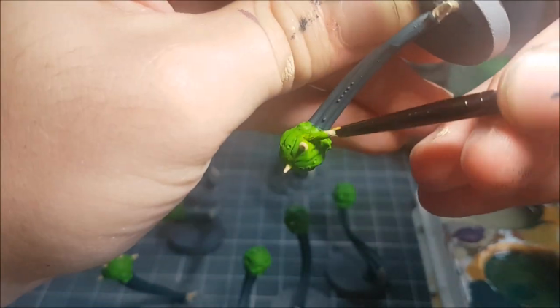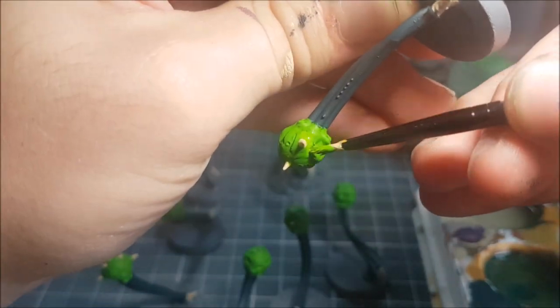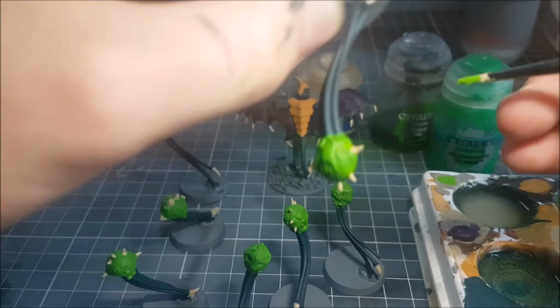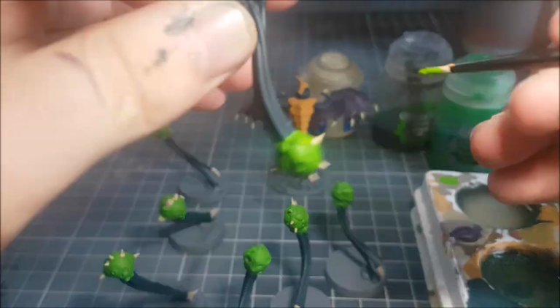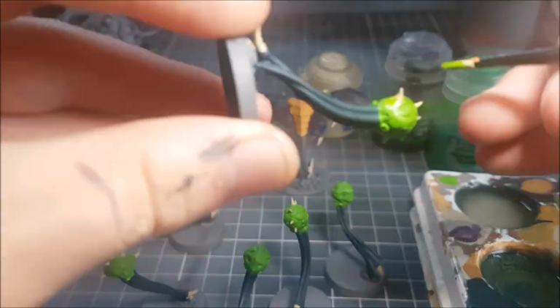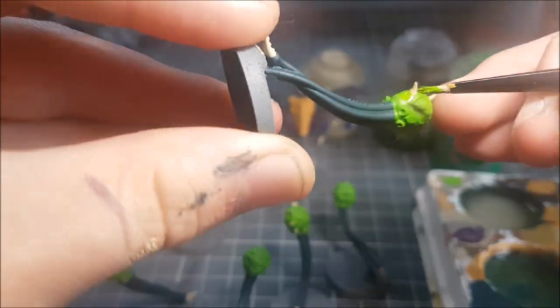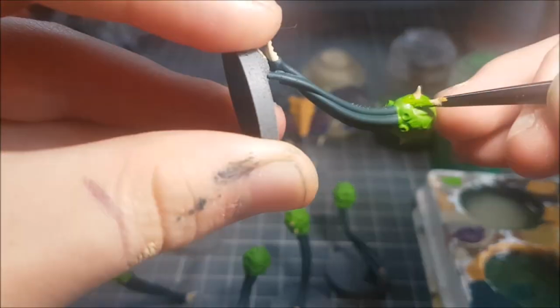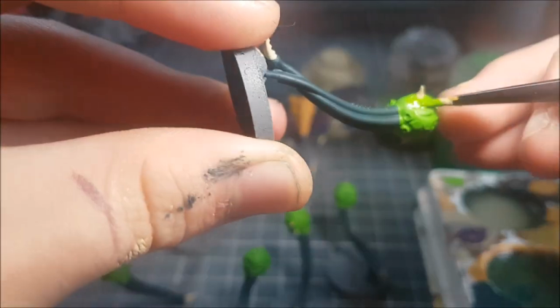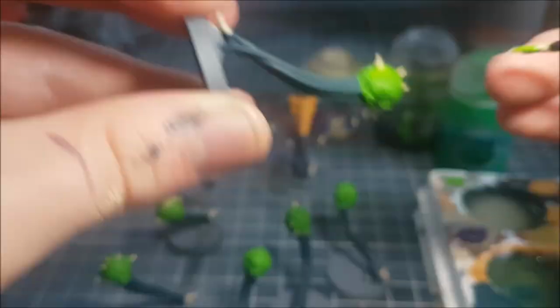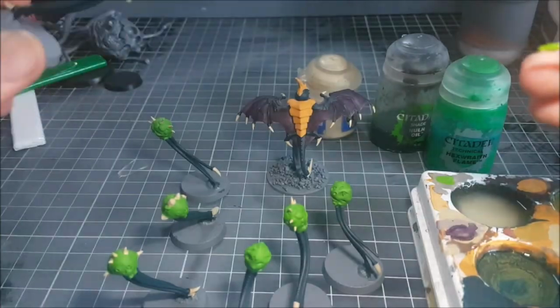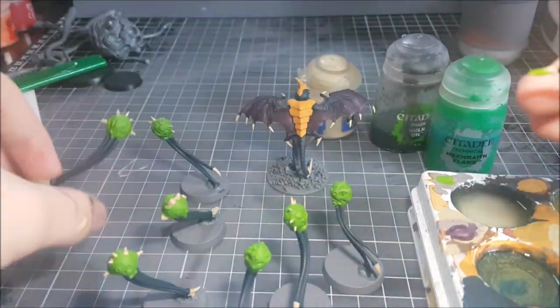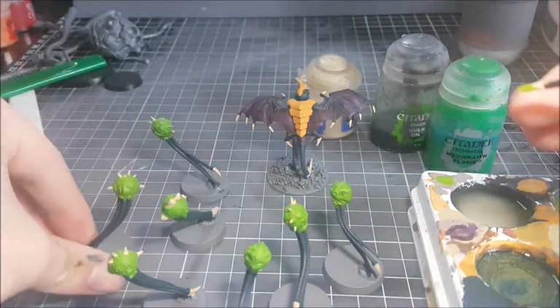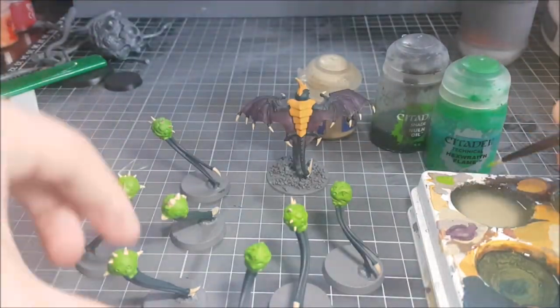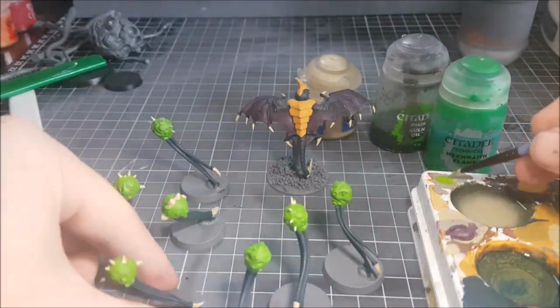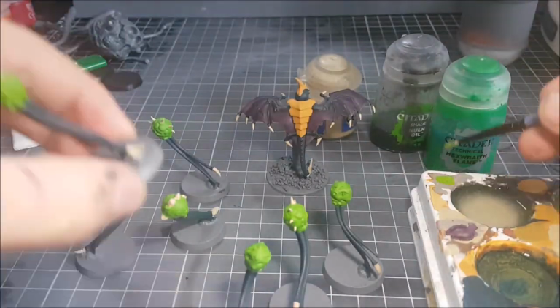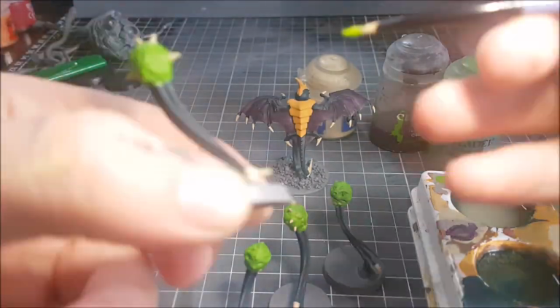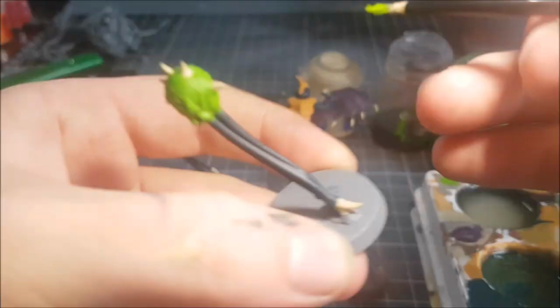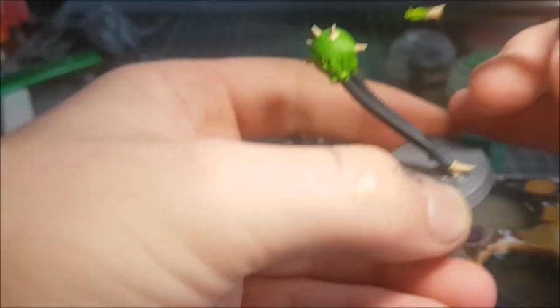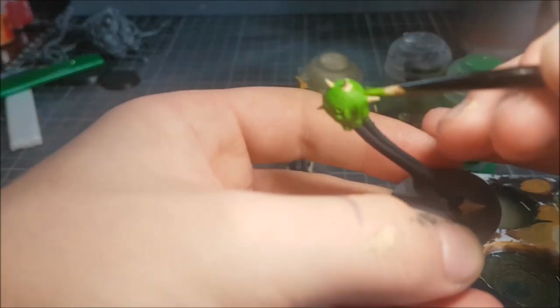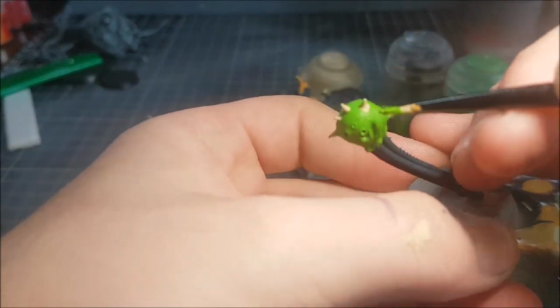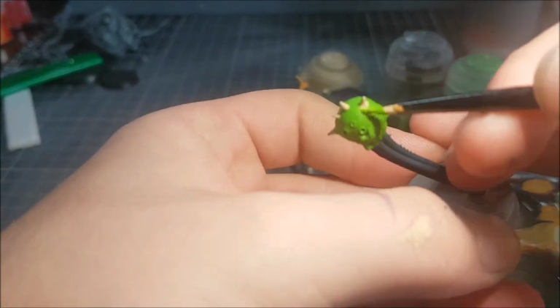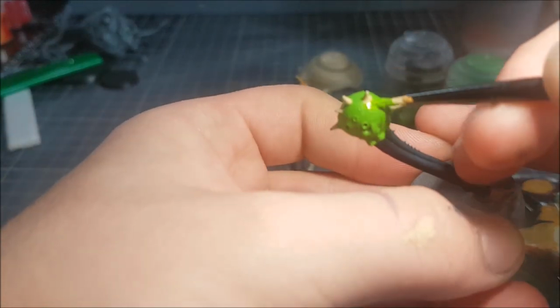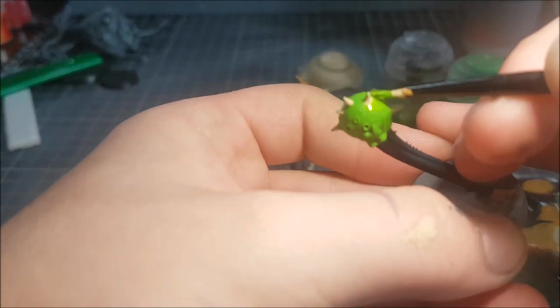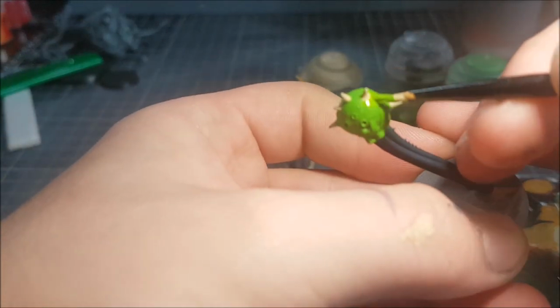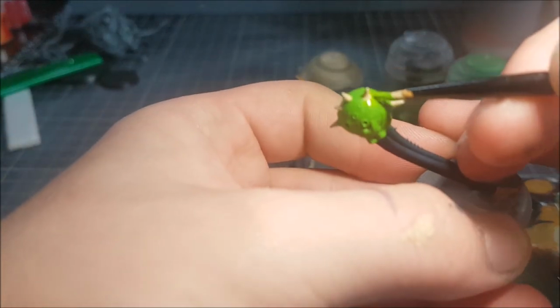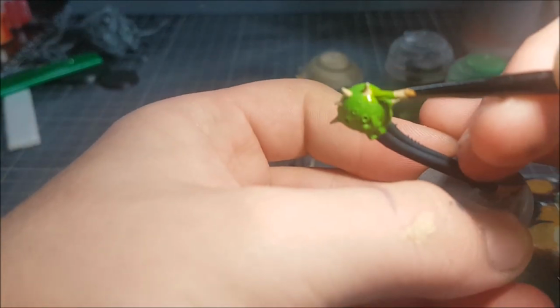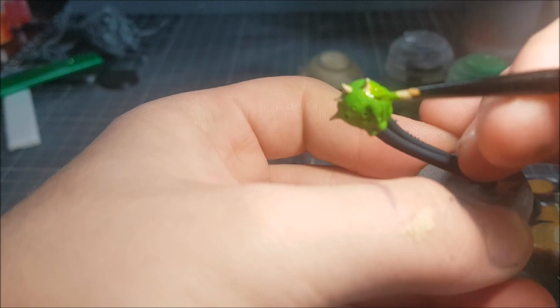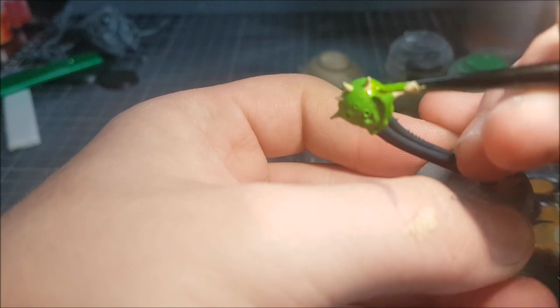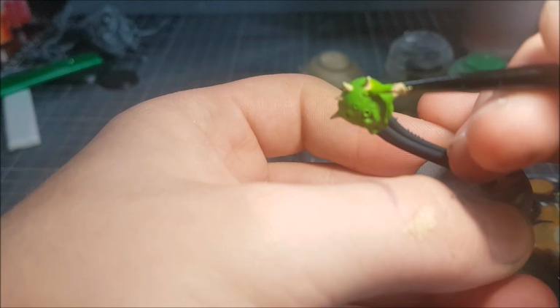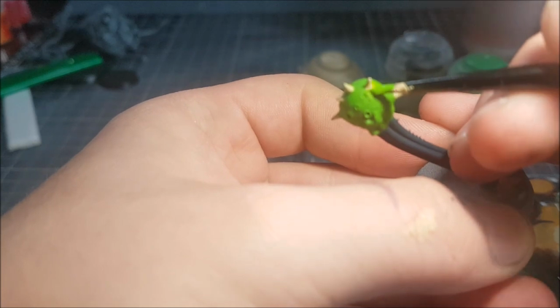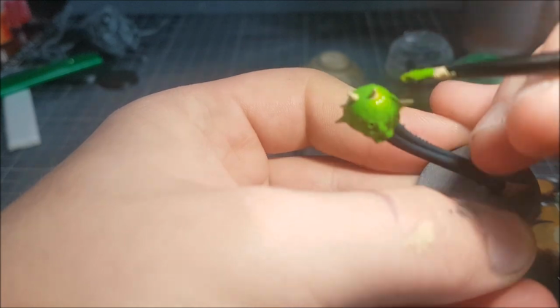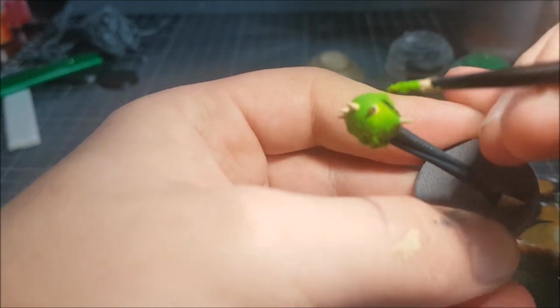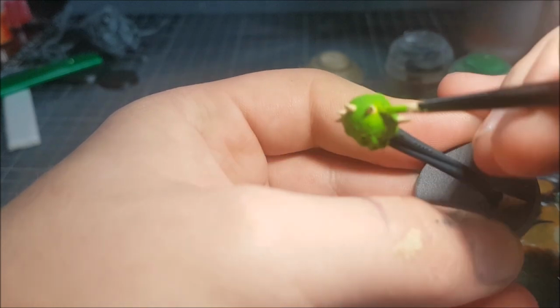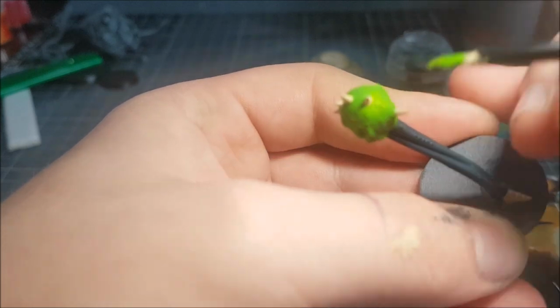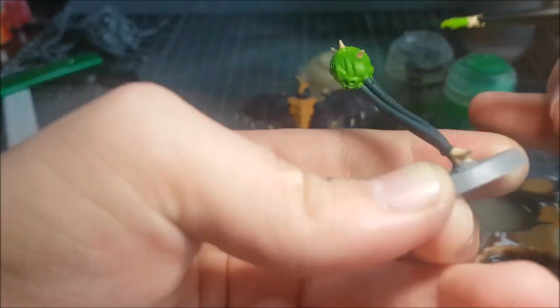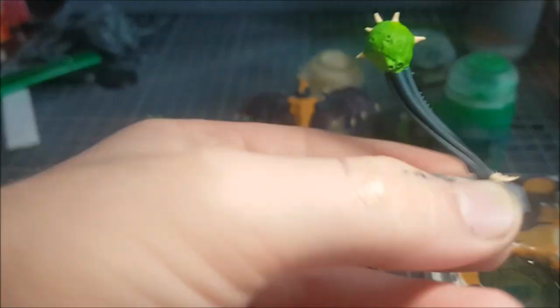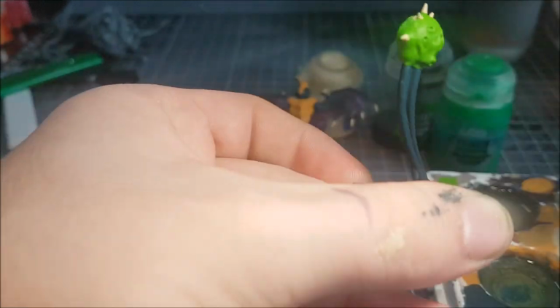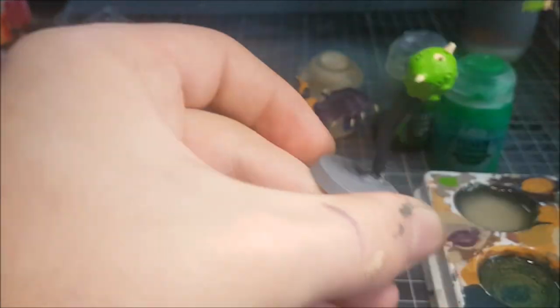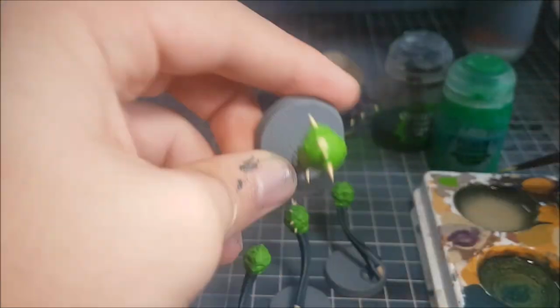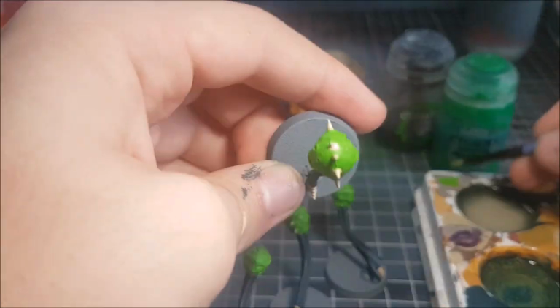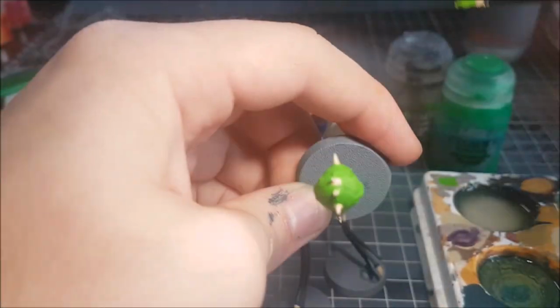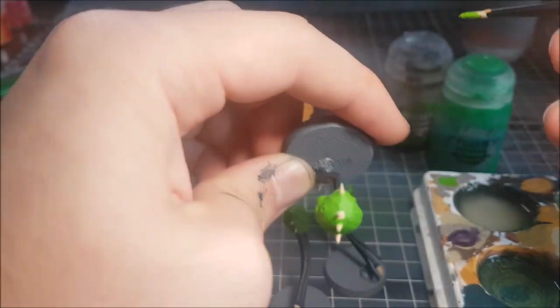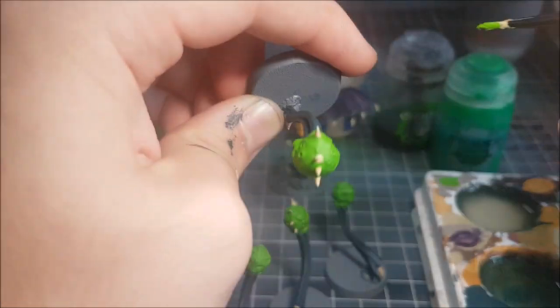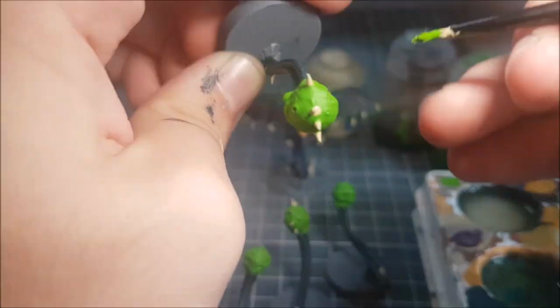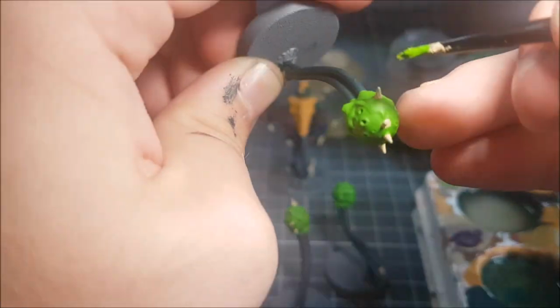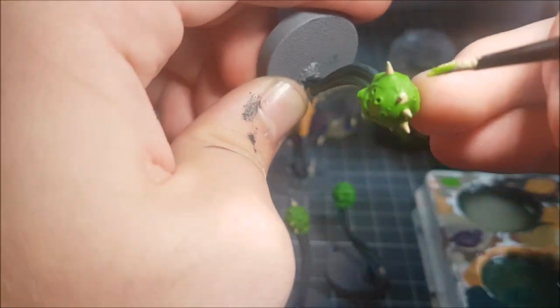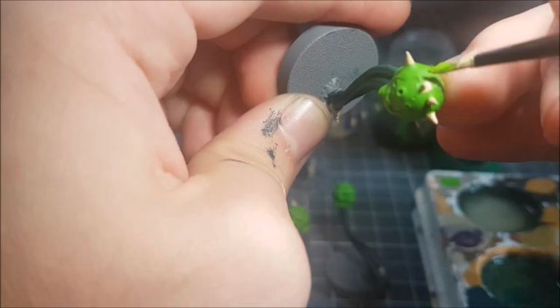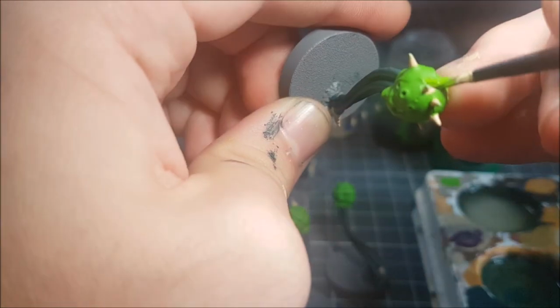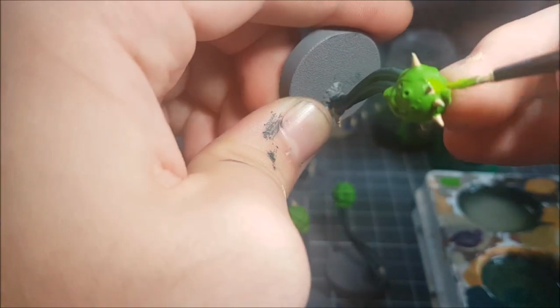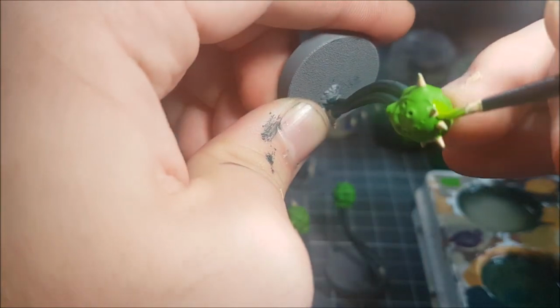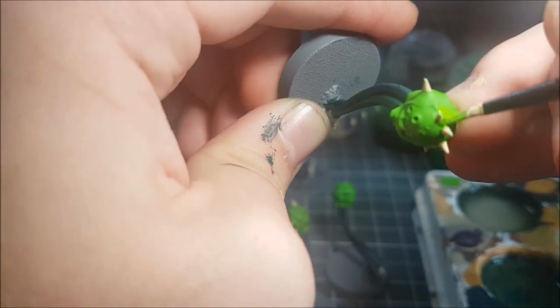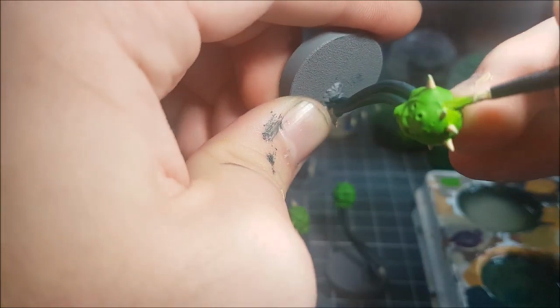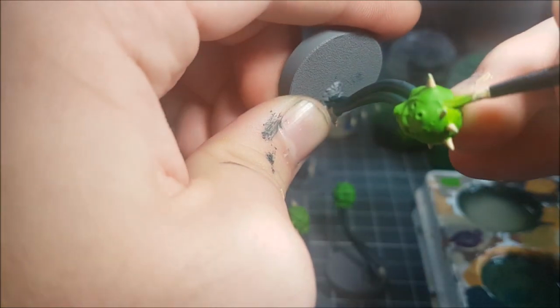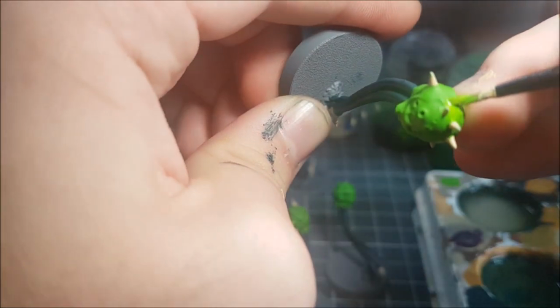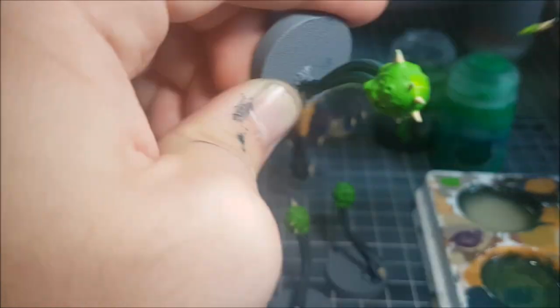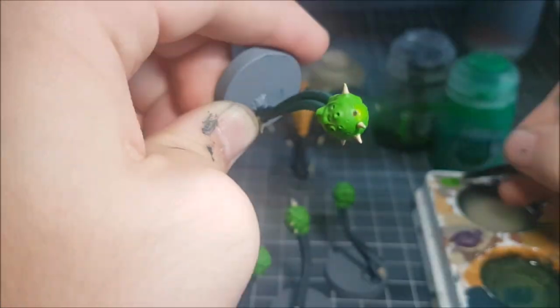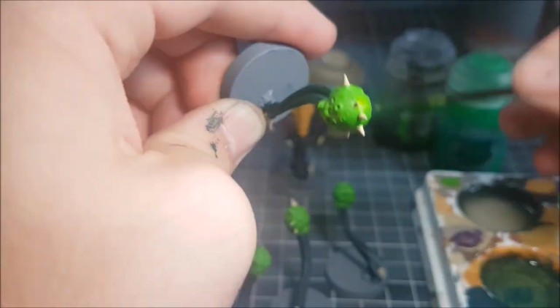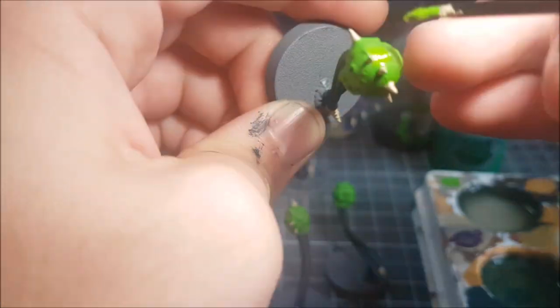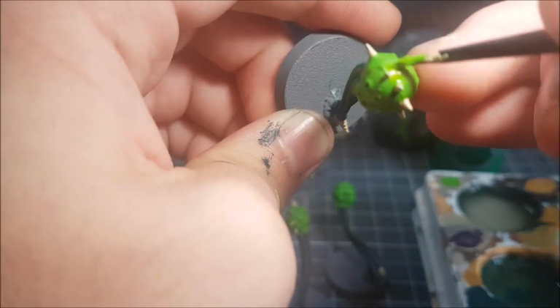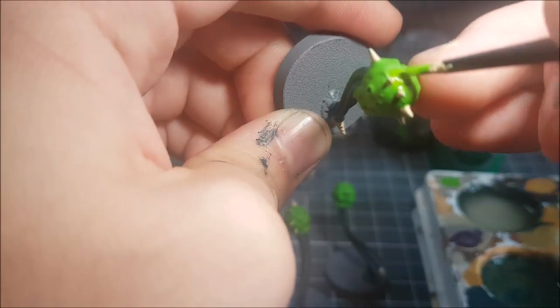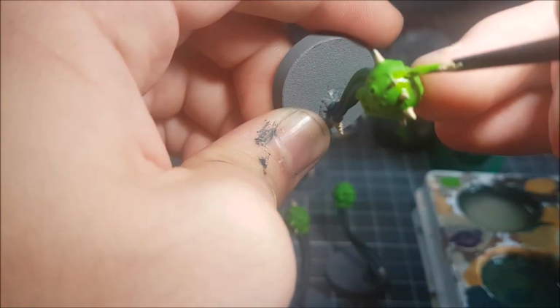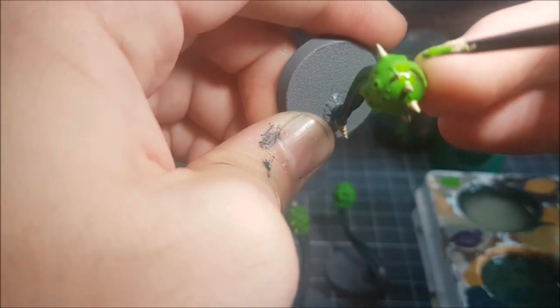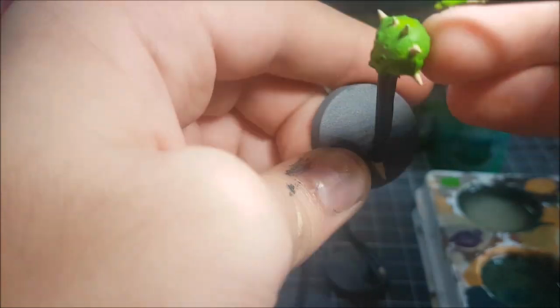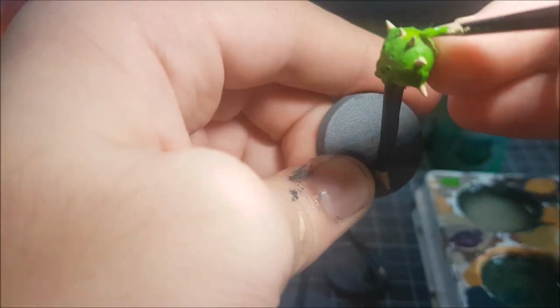Here I'm touching up any mistakes I made while painting Ushabti Bone with Moot Green. At this point it's okay to make mistakes.